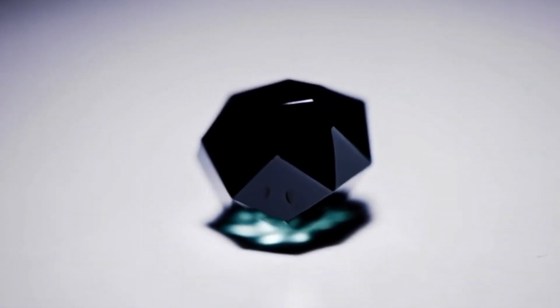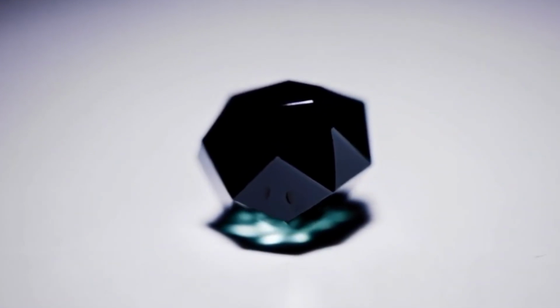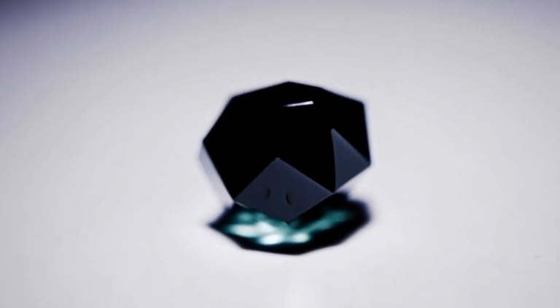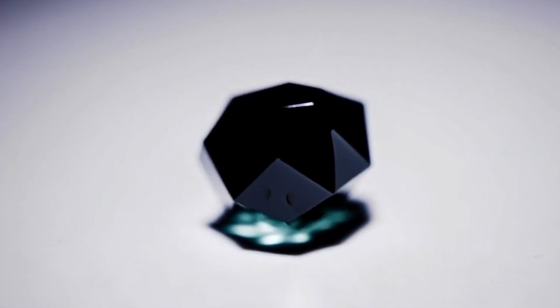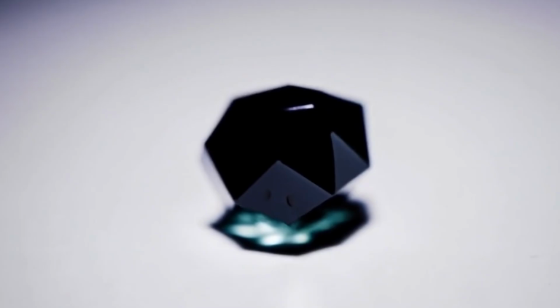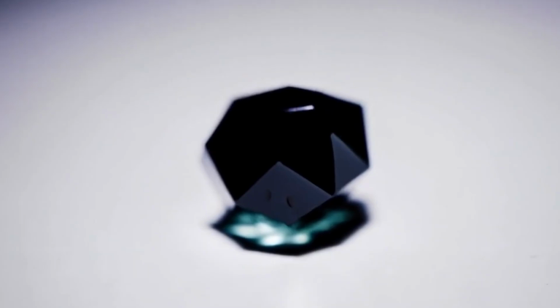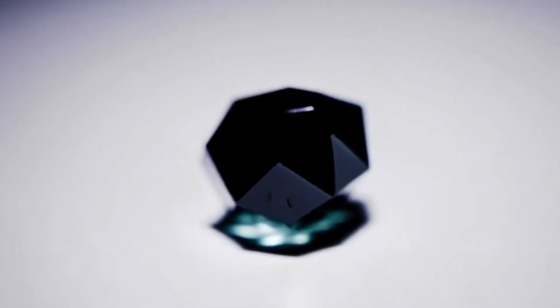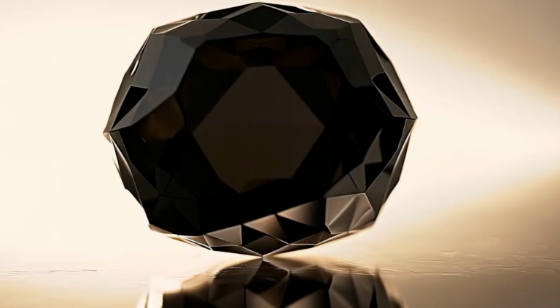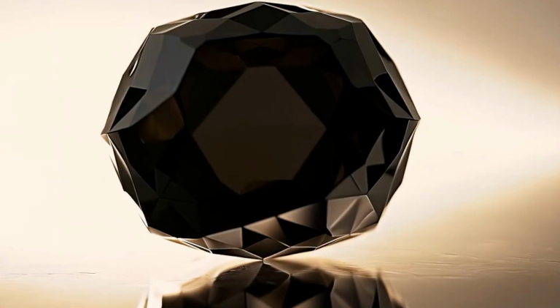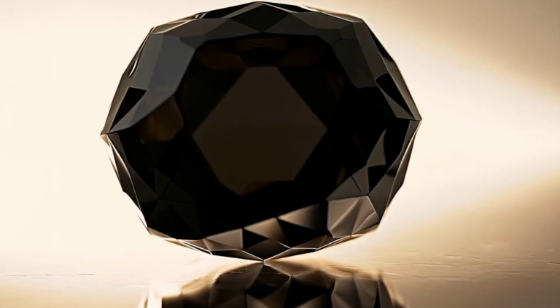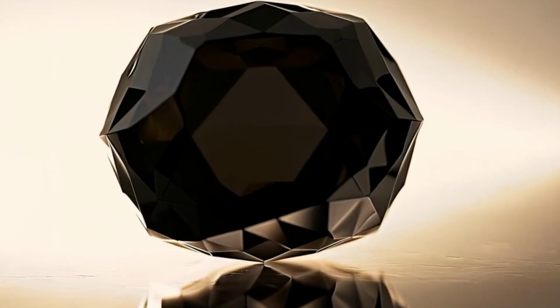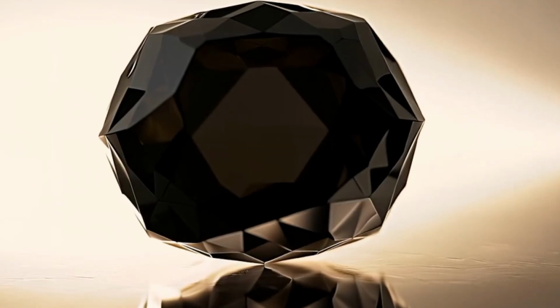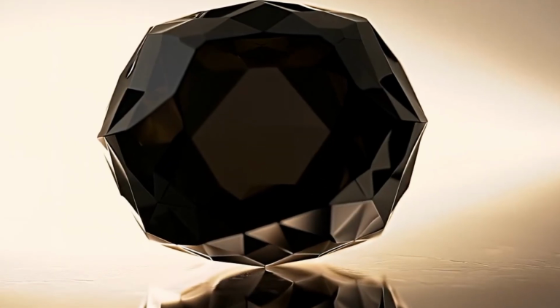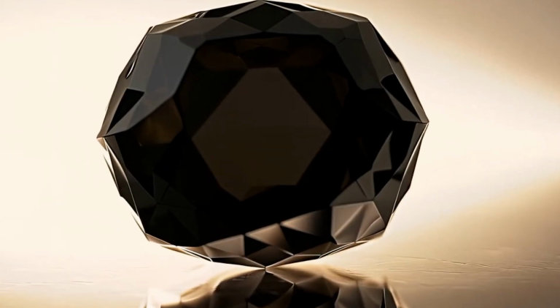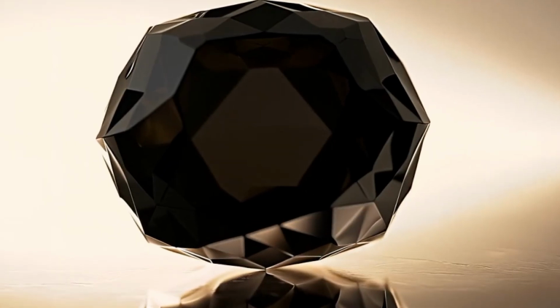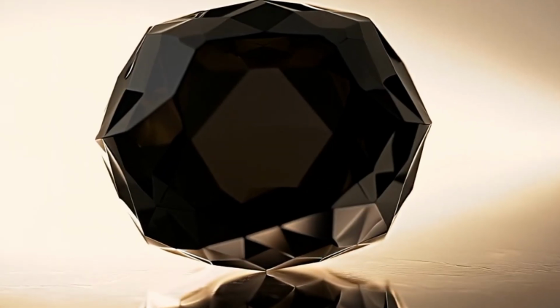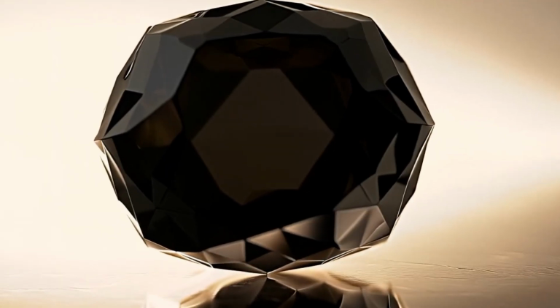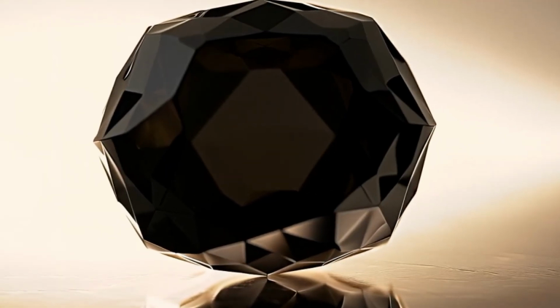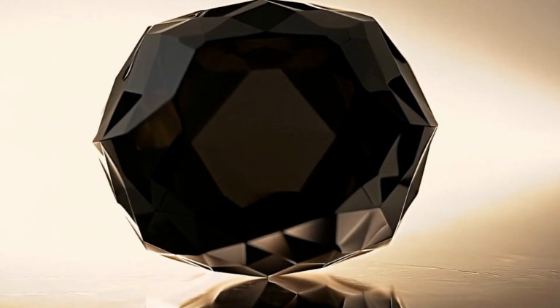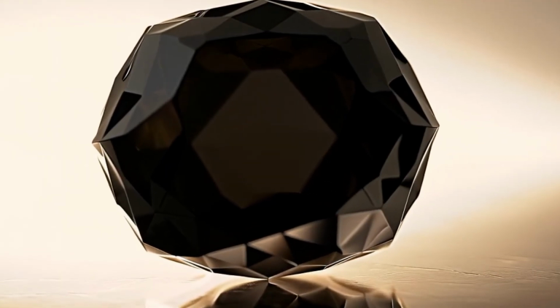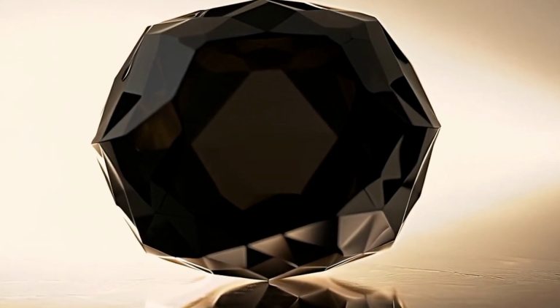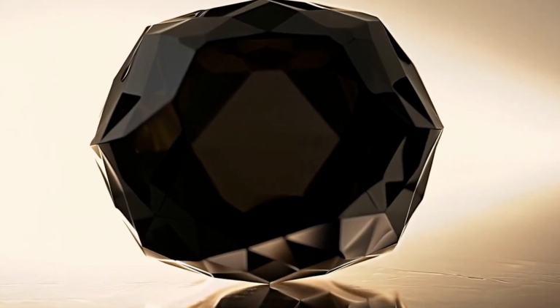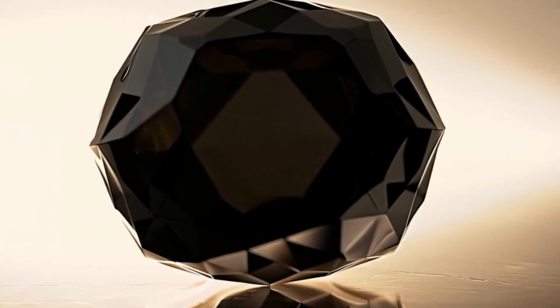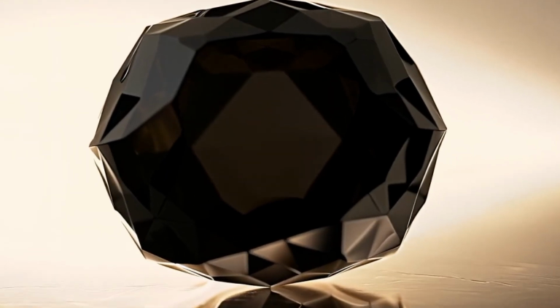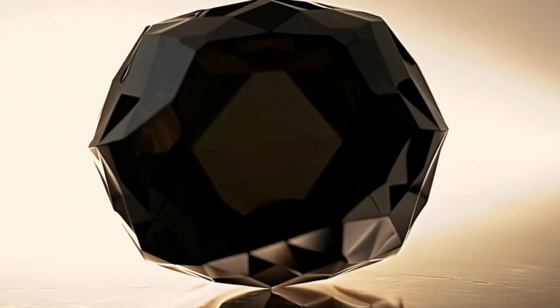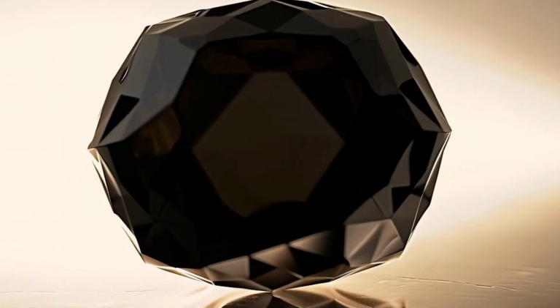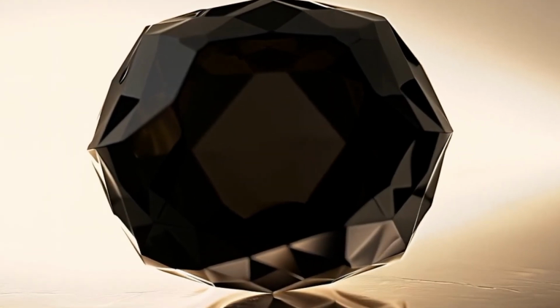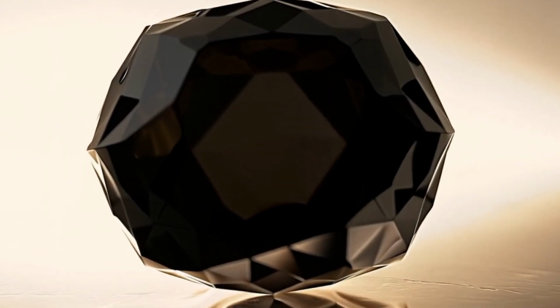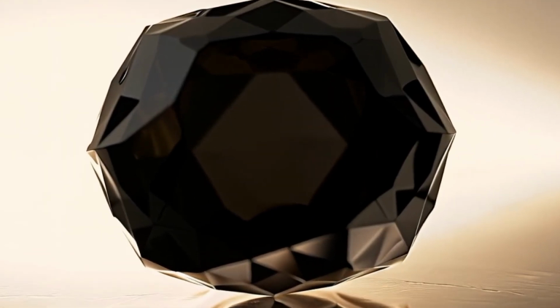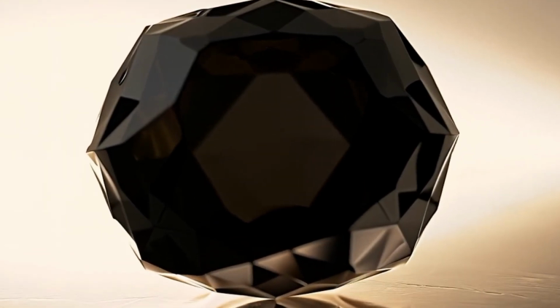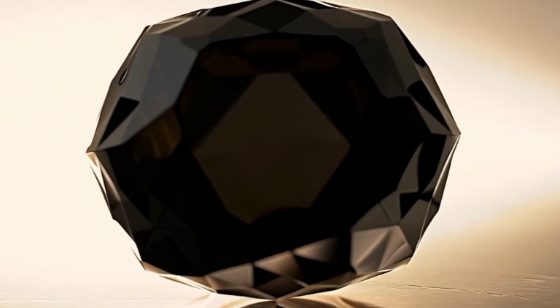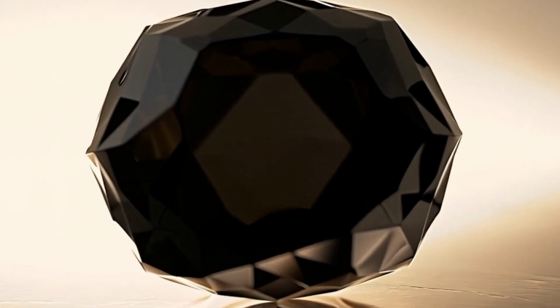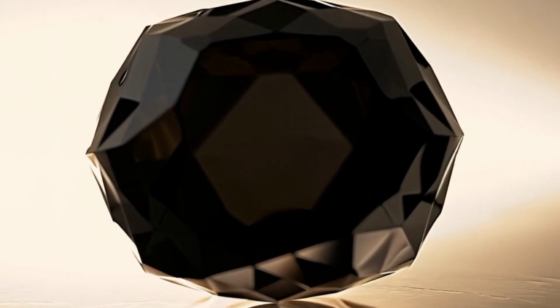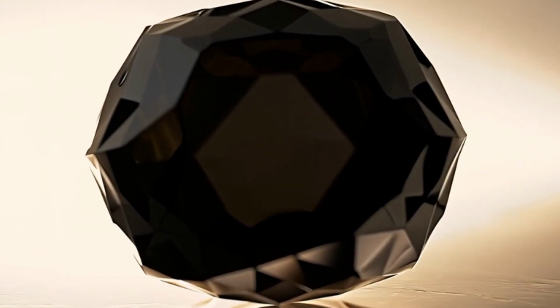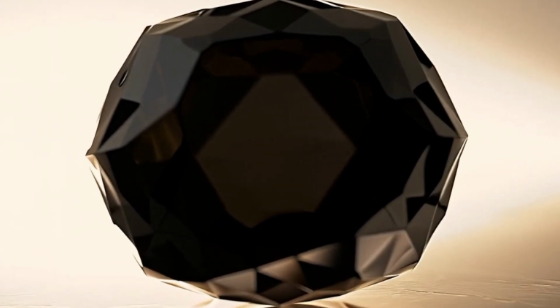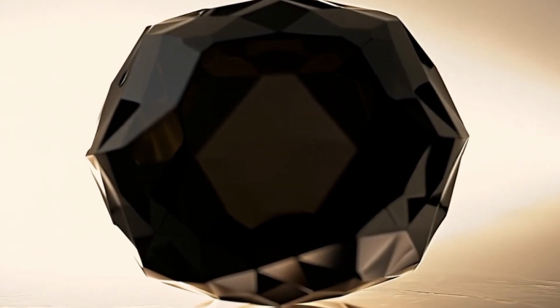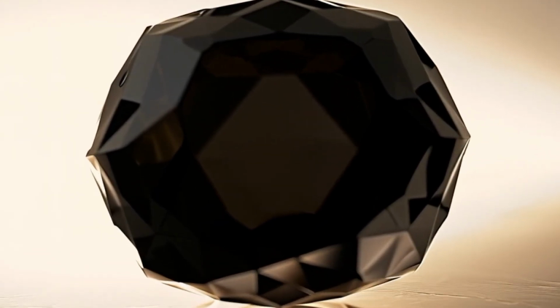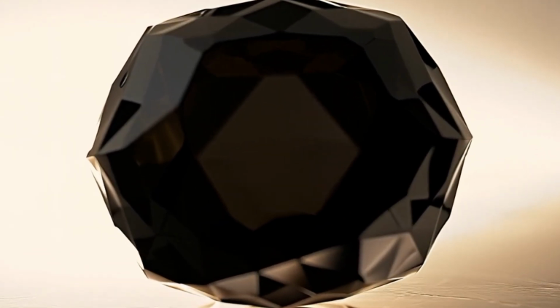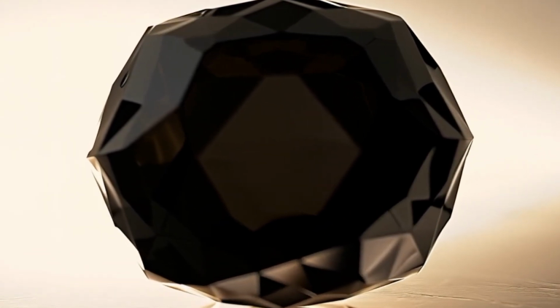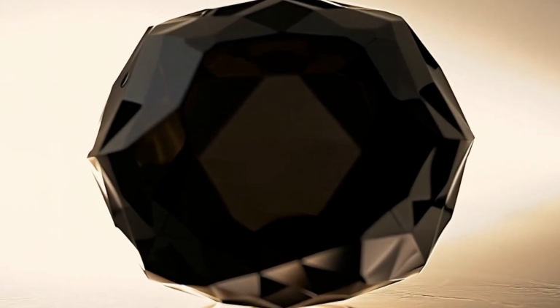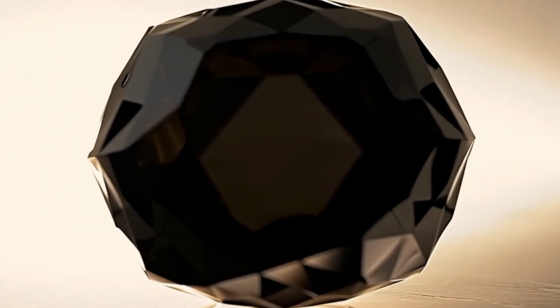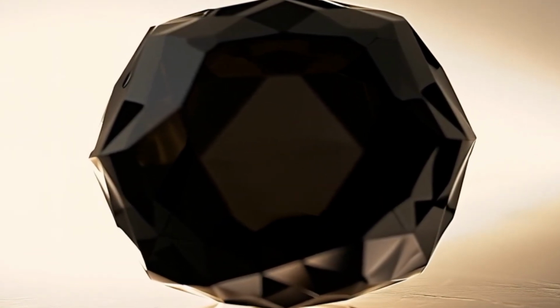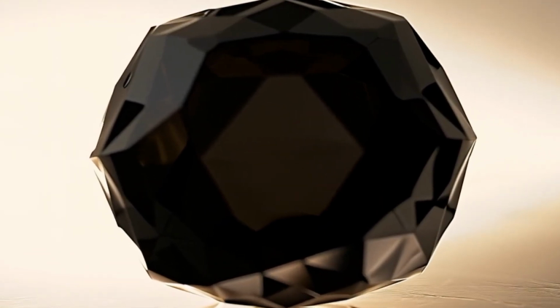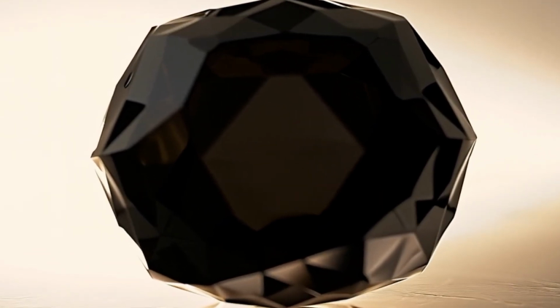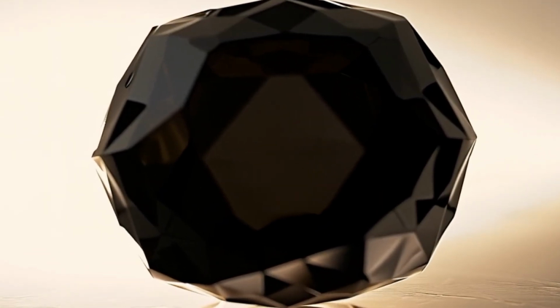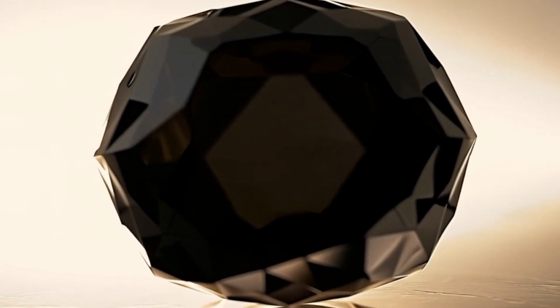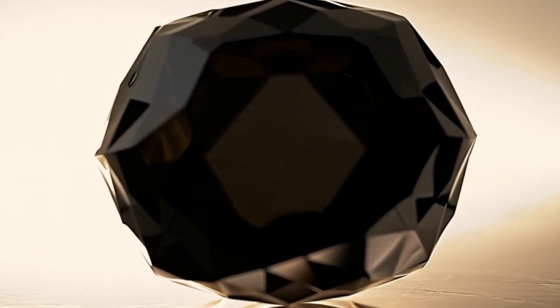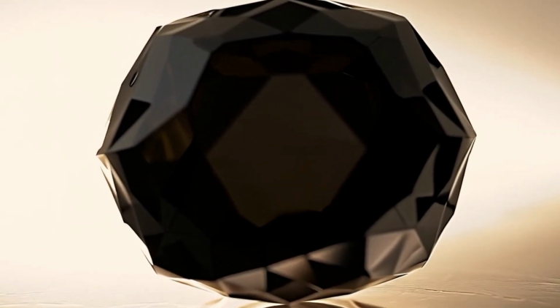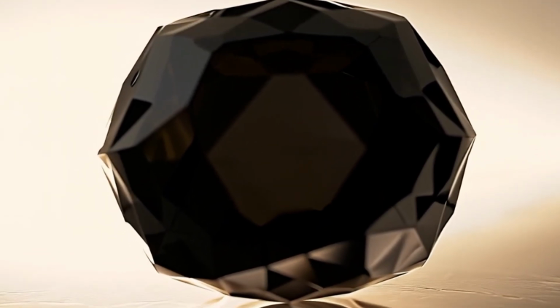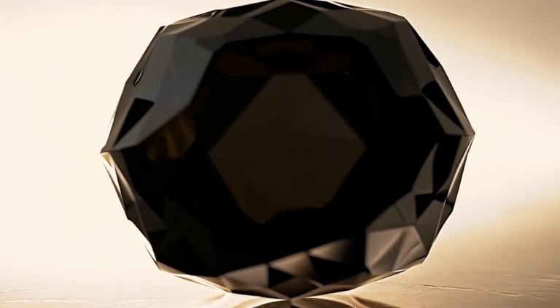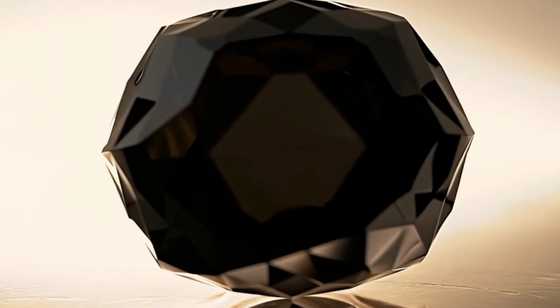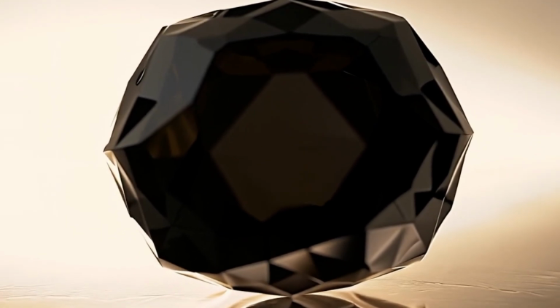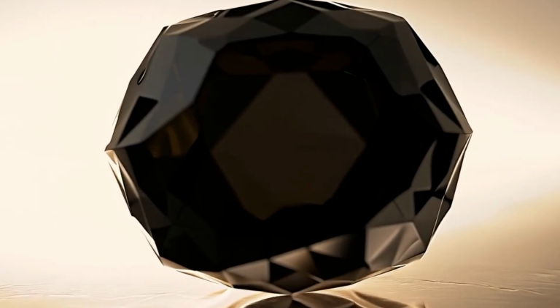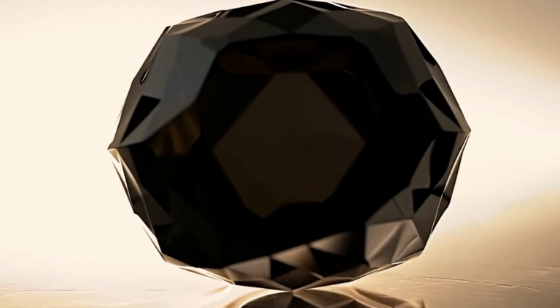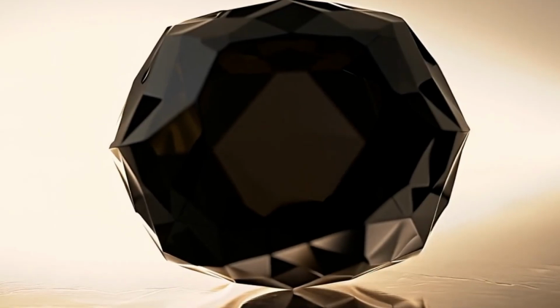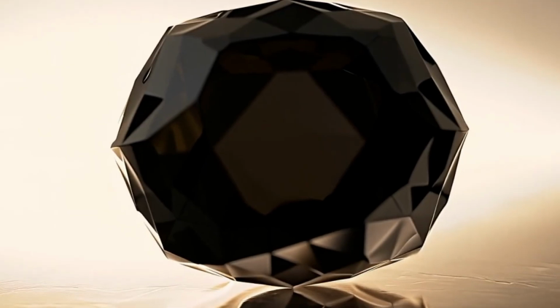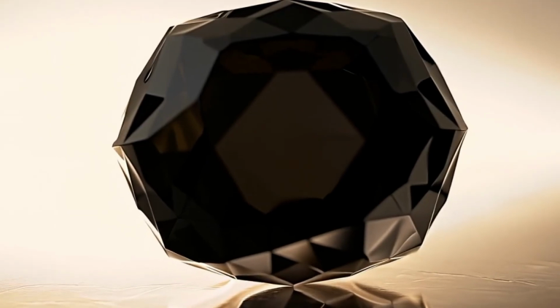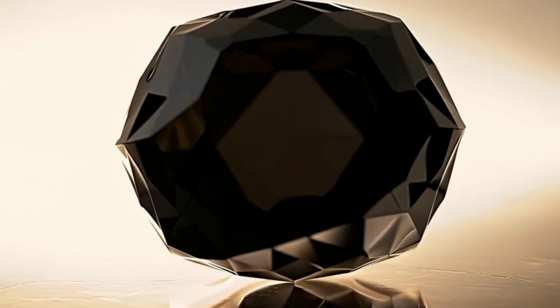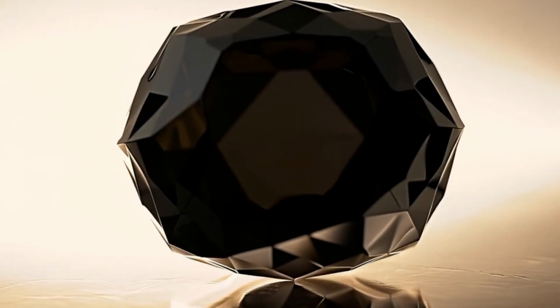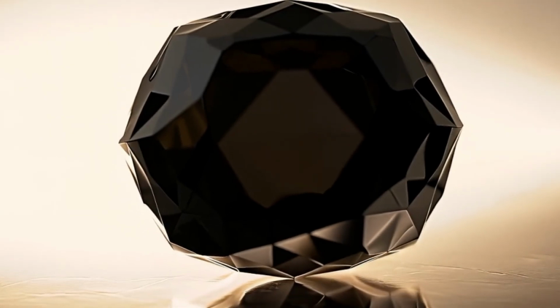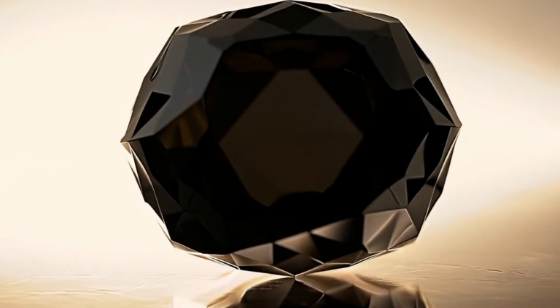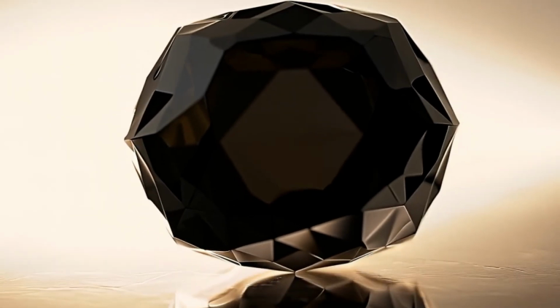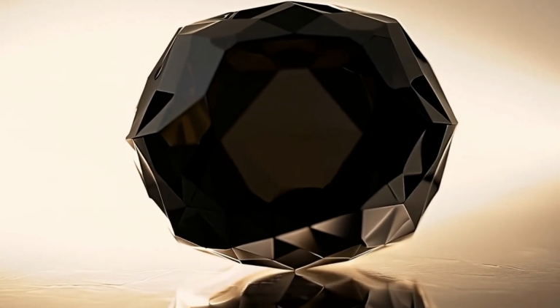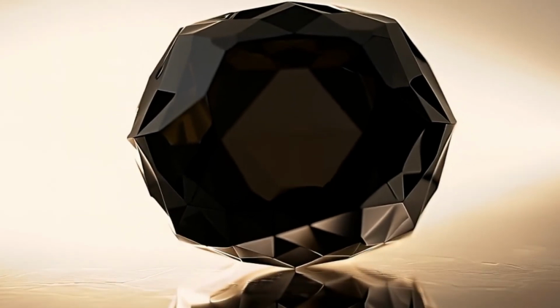Tip: under bright light, genuine black diamonds reflect a subtle sparkle, unlike fake stones that may appear dull or too shiny like glass.